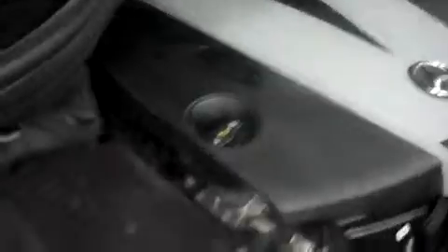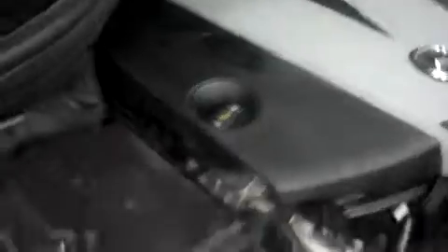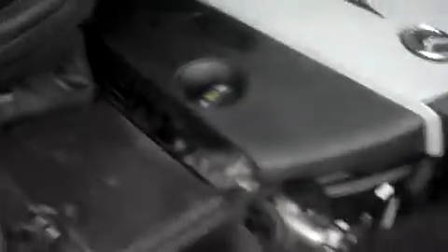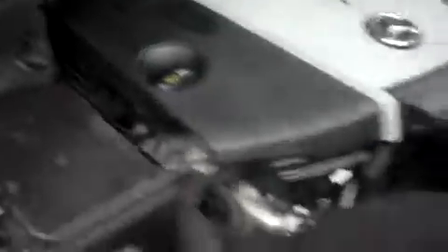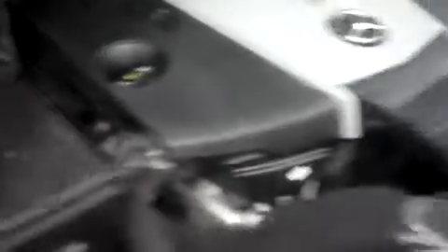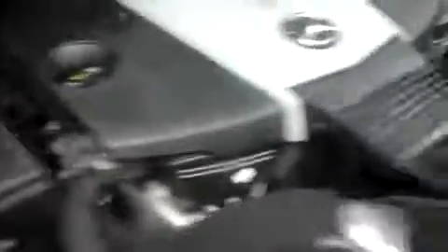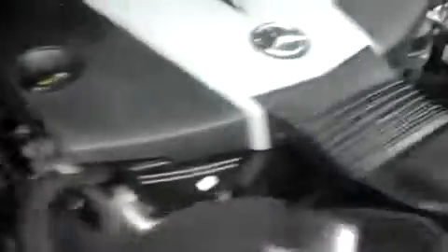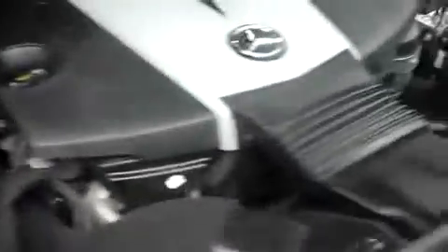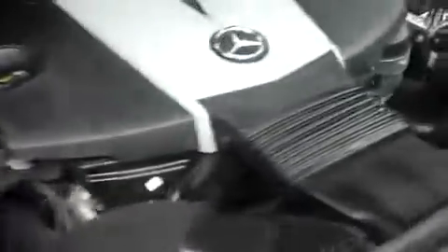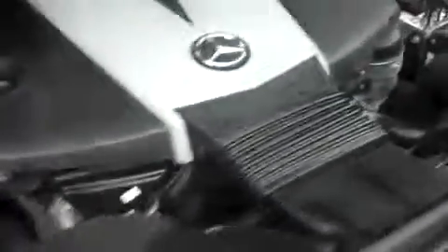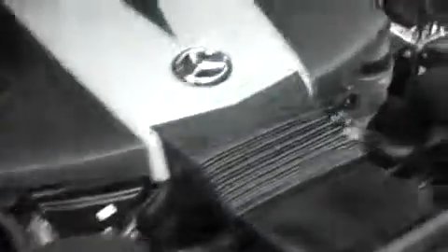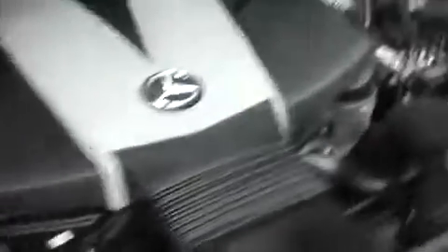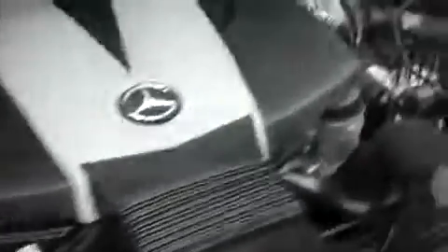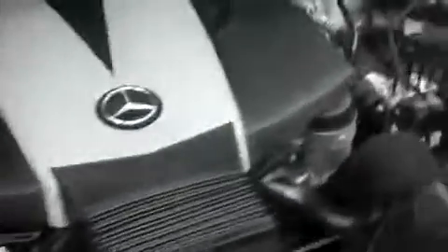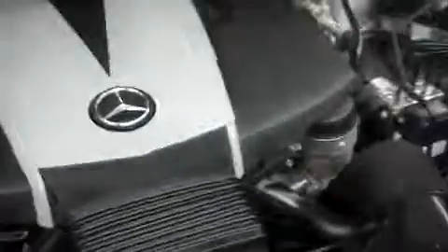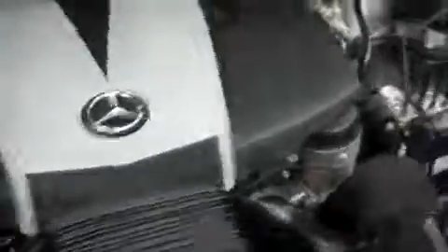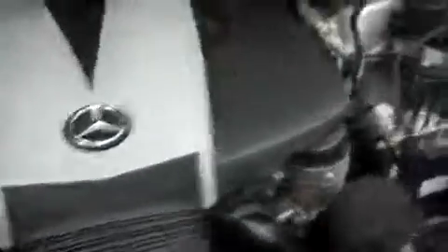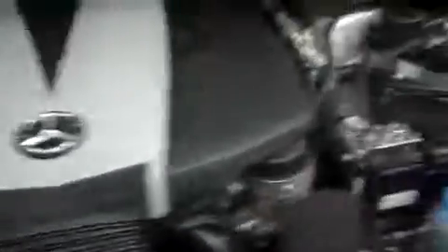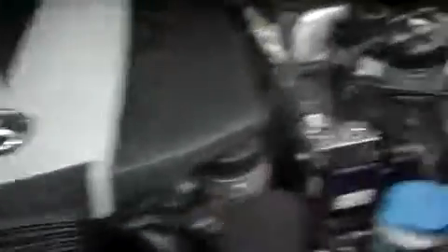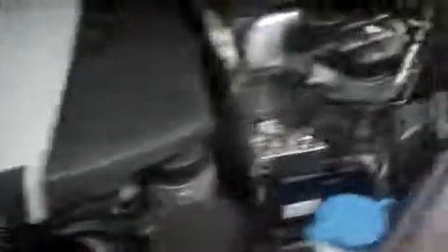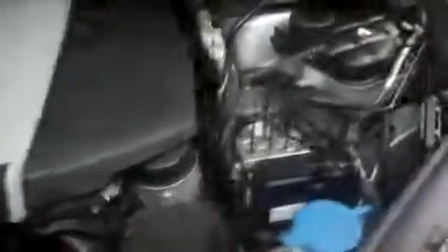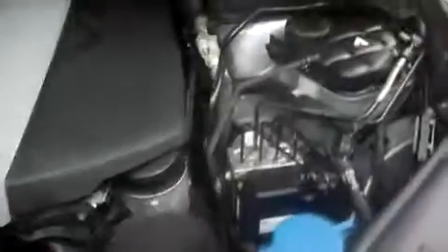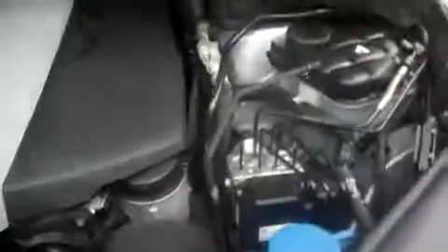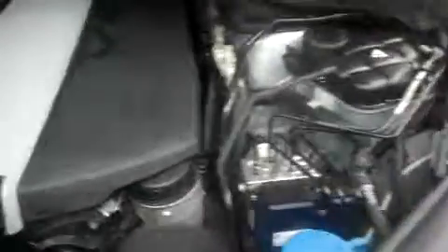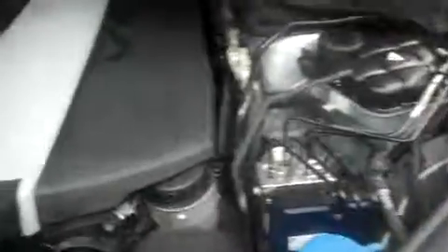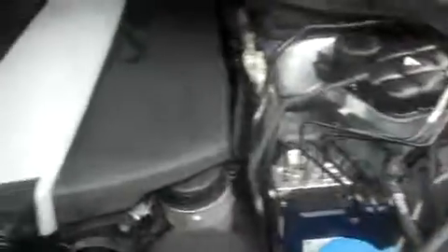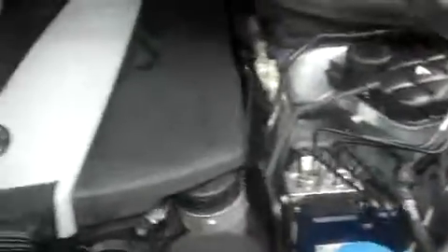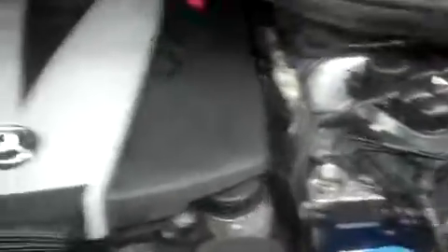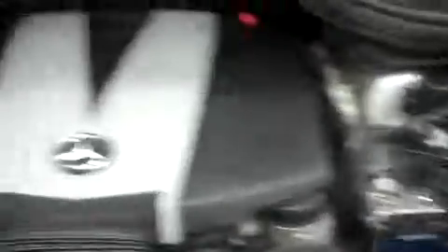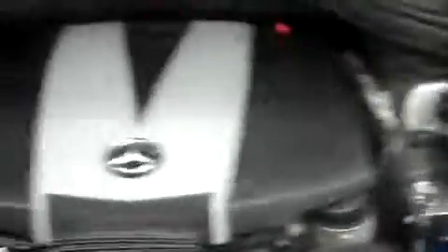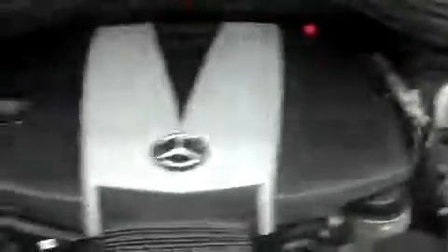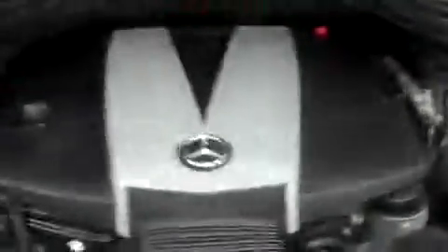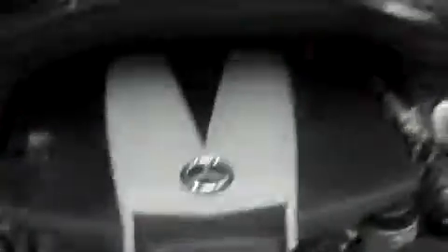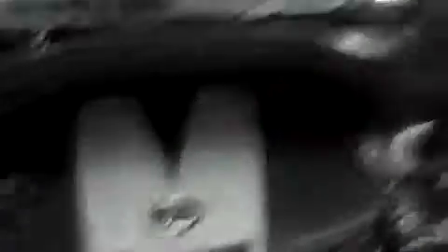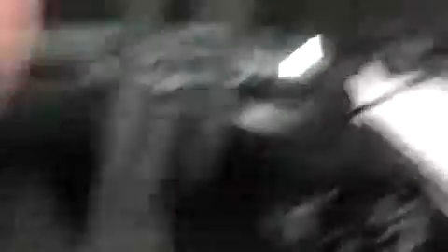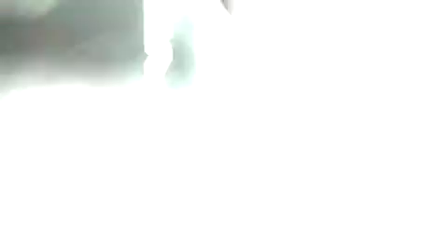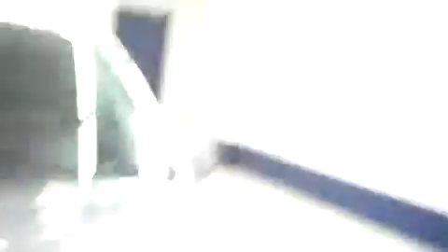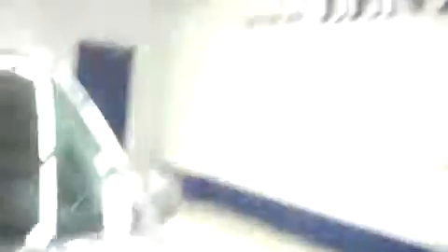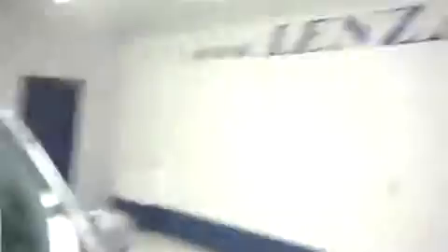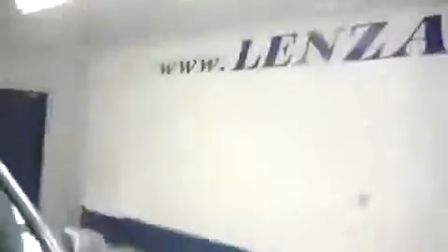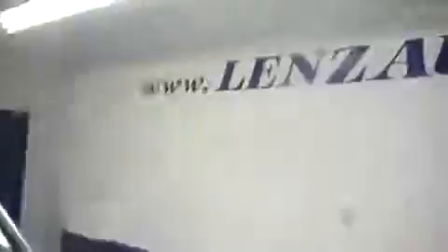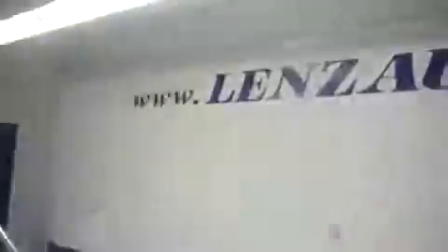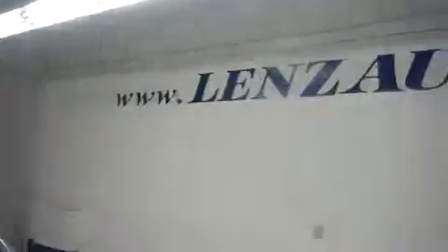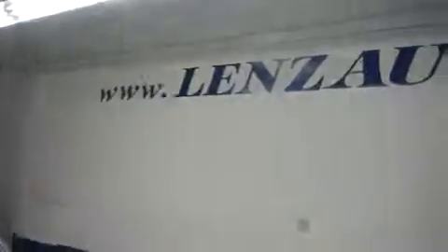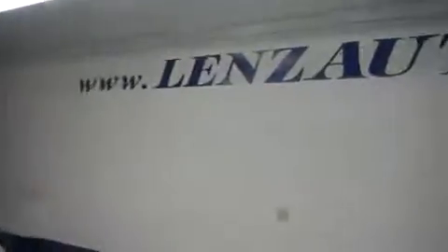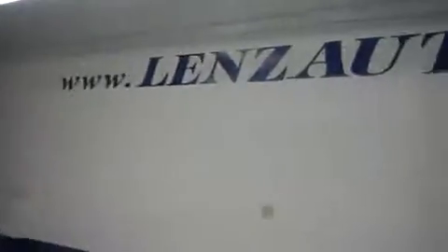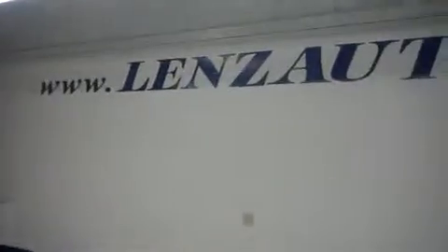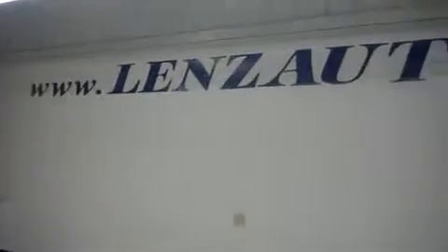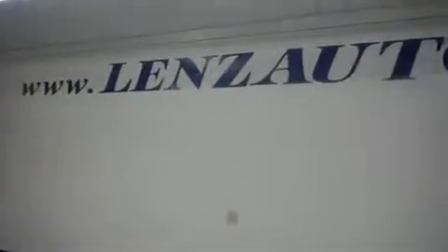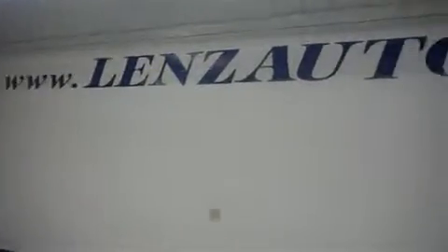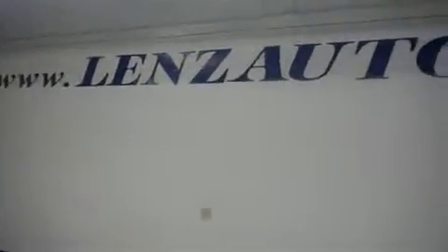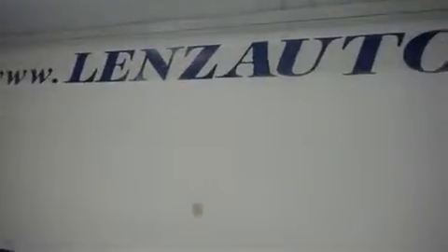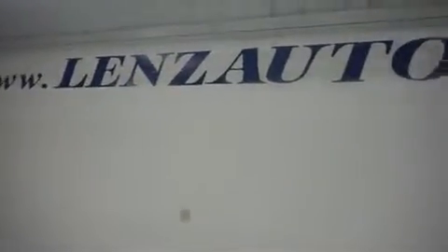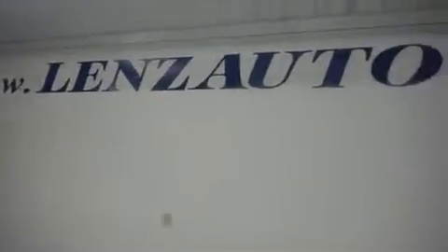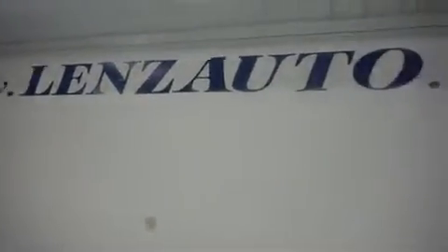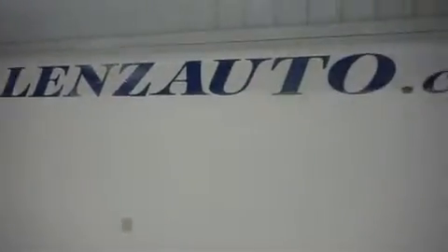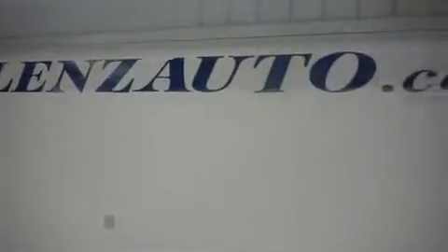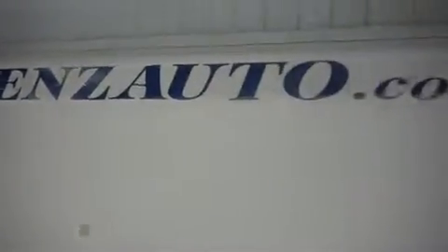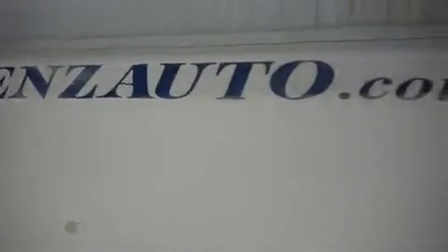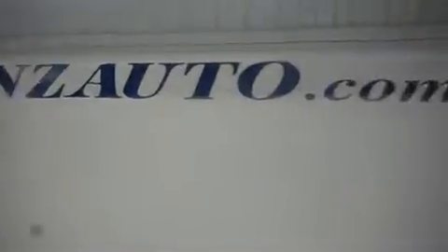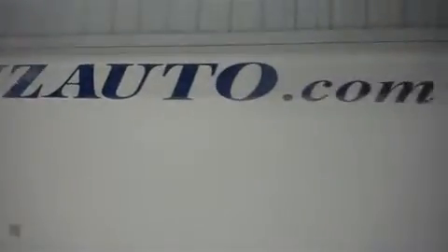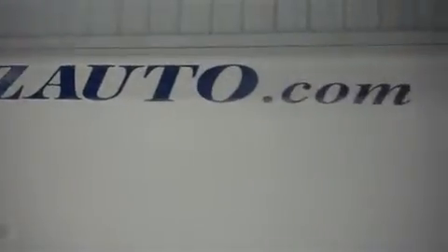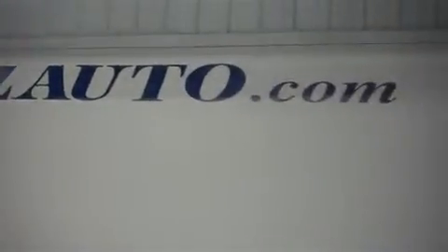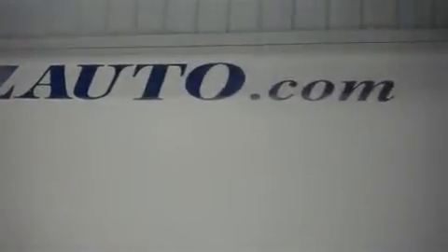For more pictures of this vehicle, or the over 500 in stock, please visit our website at www.LensAuto.com.